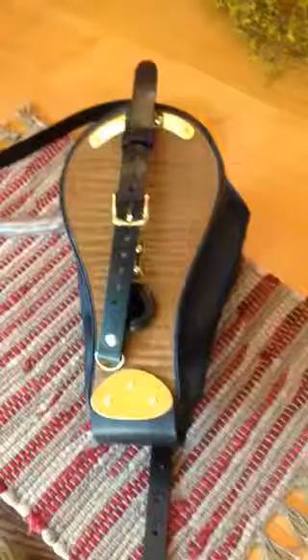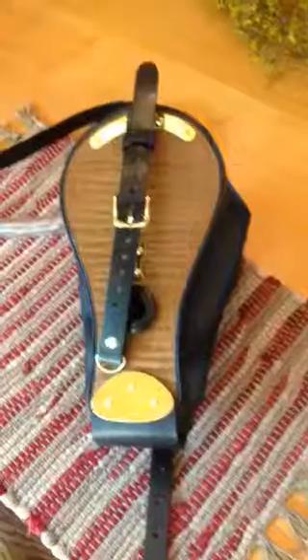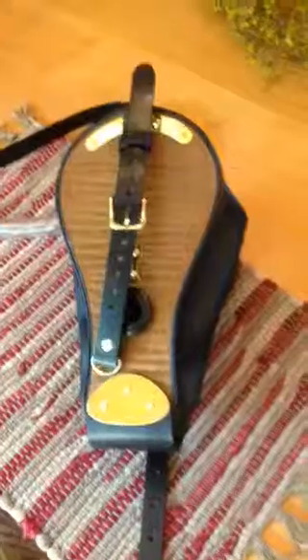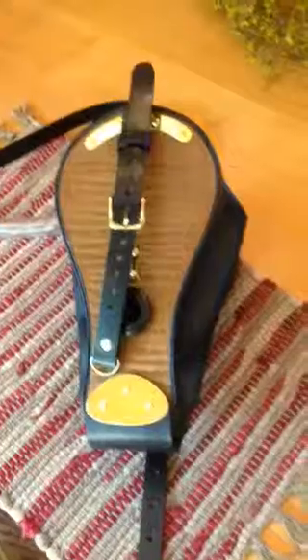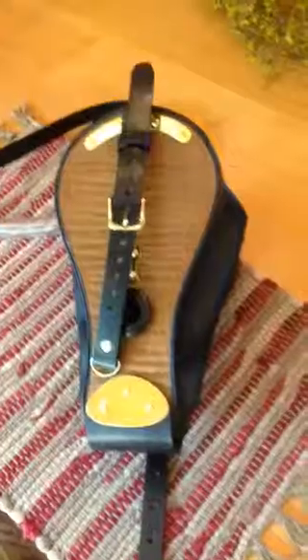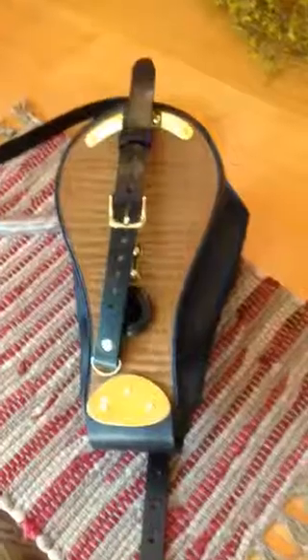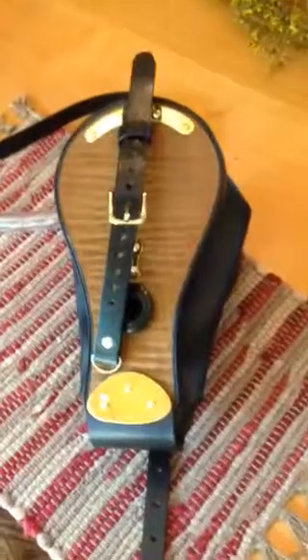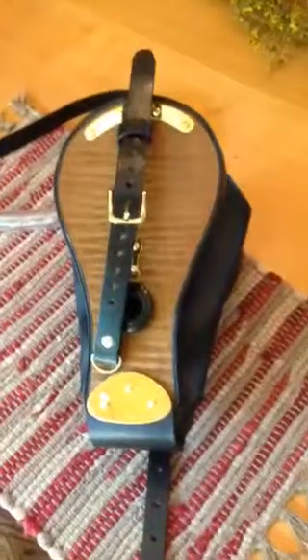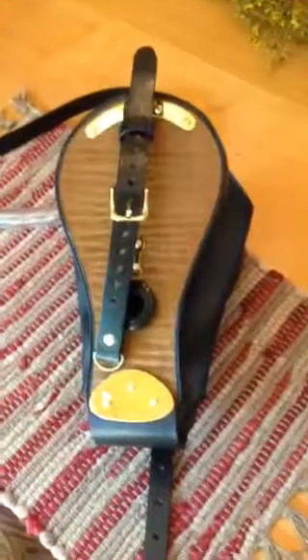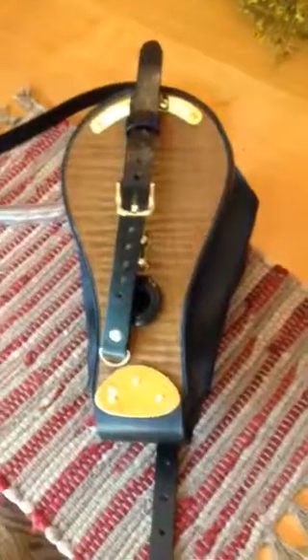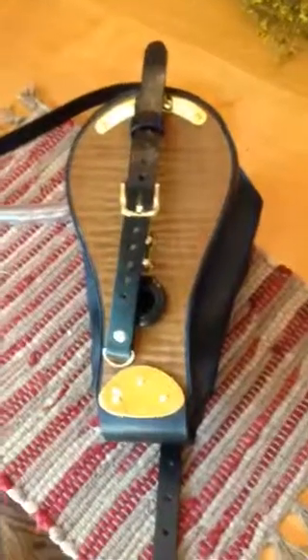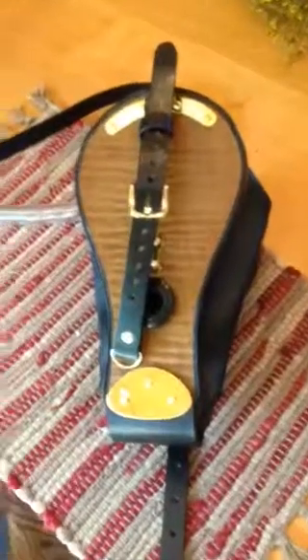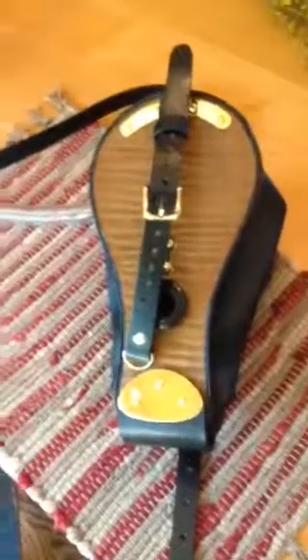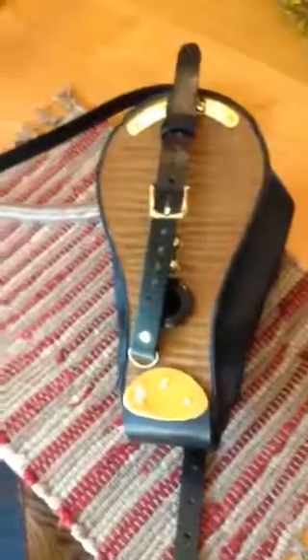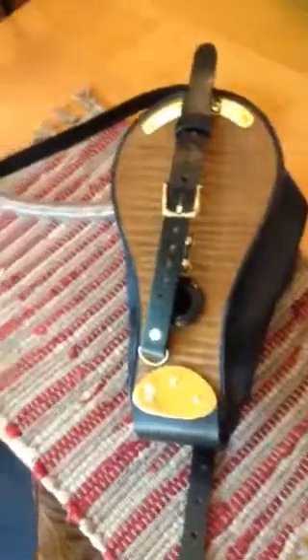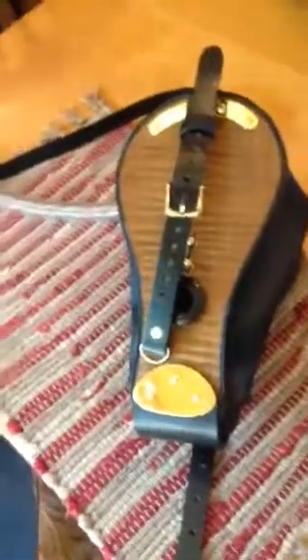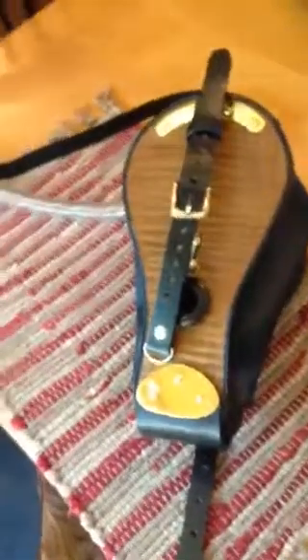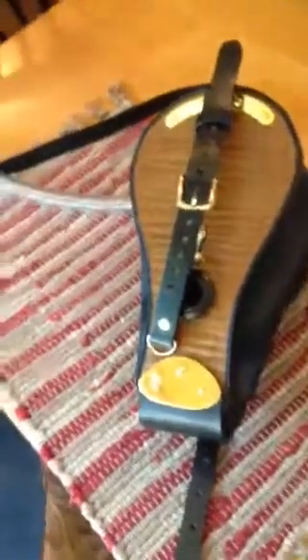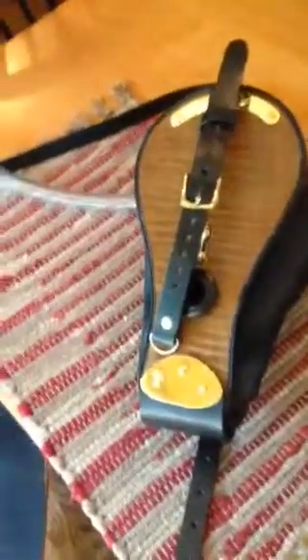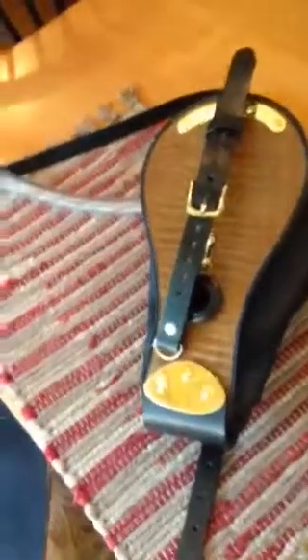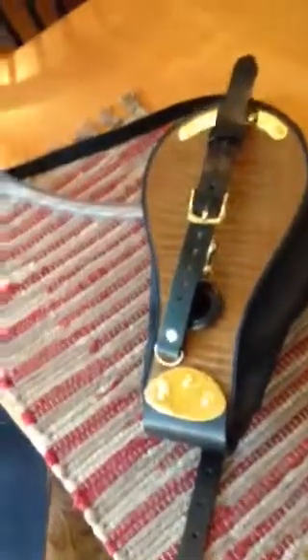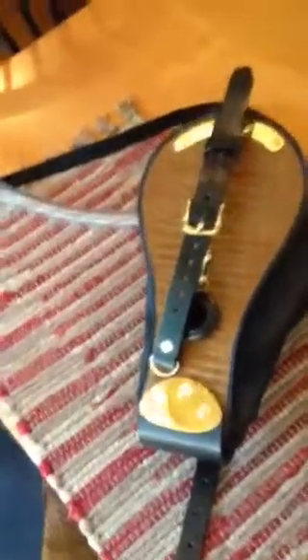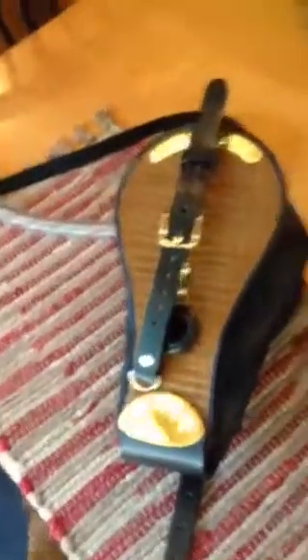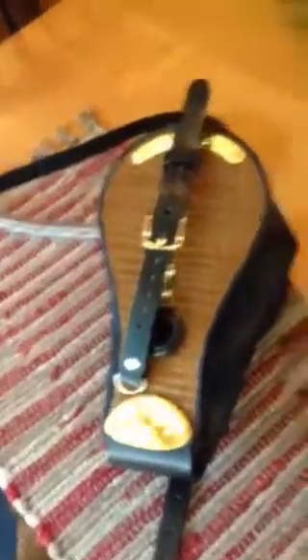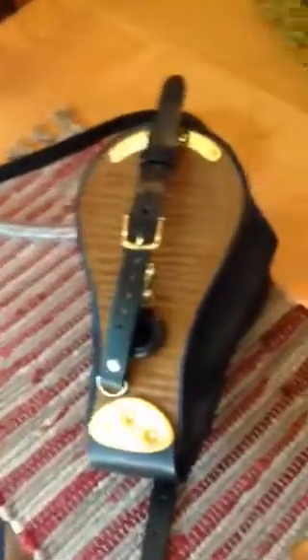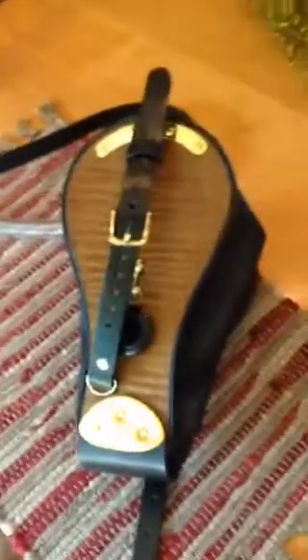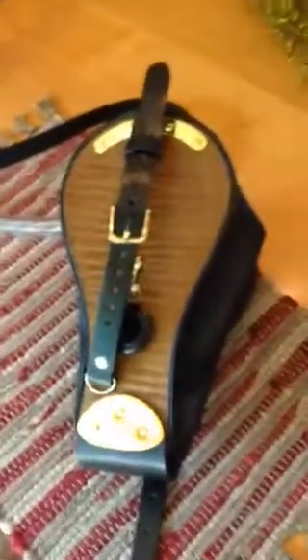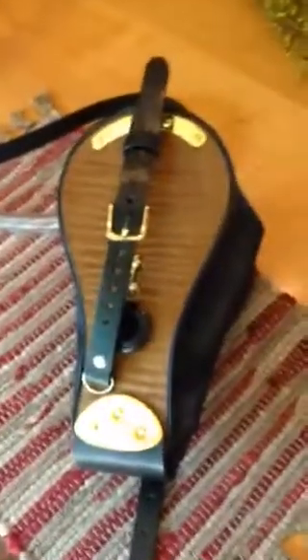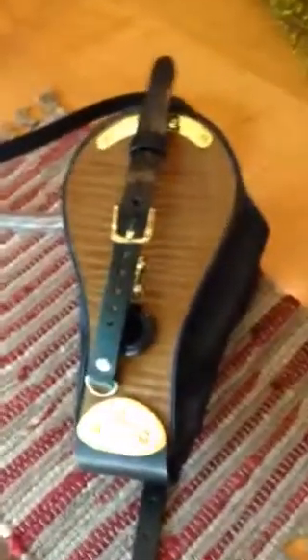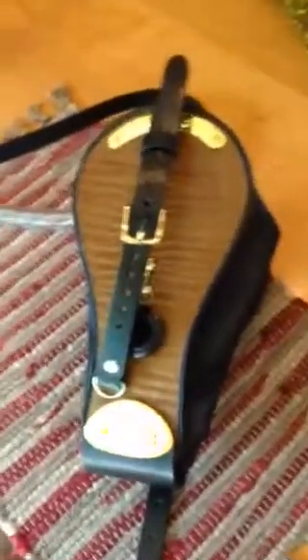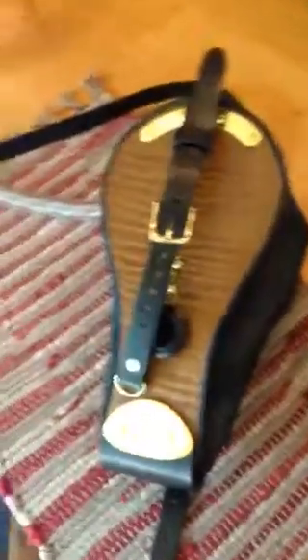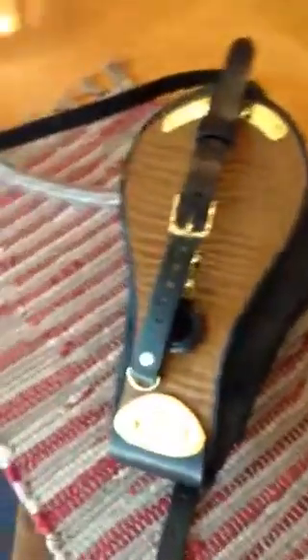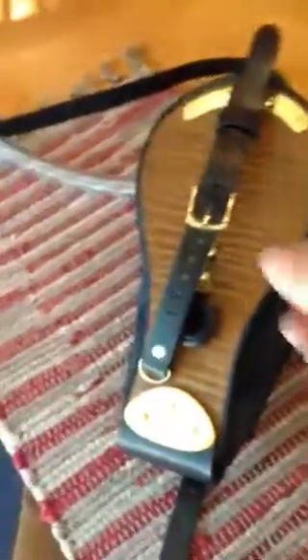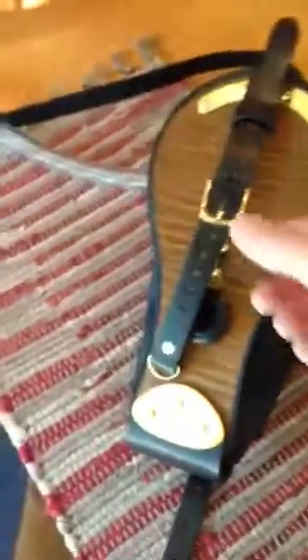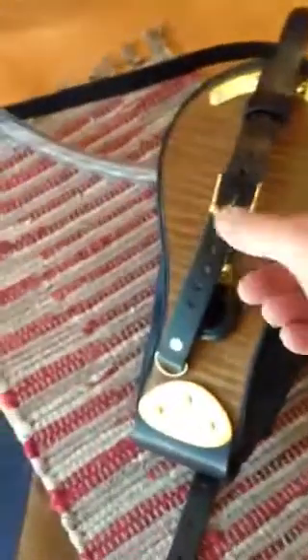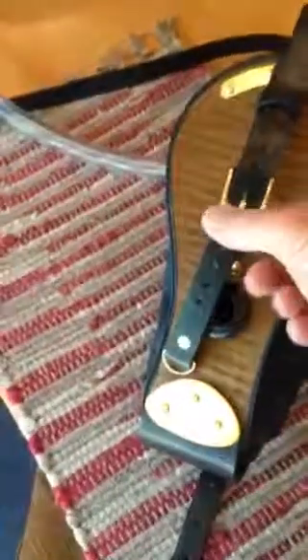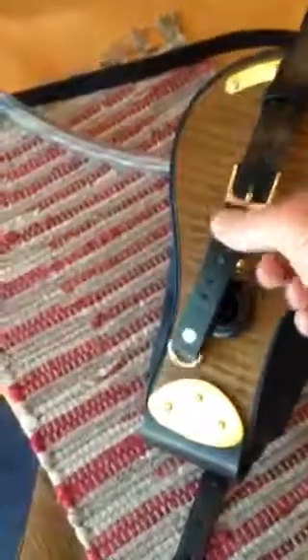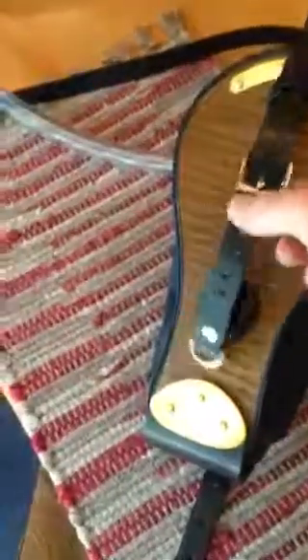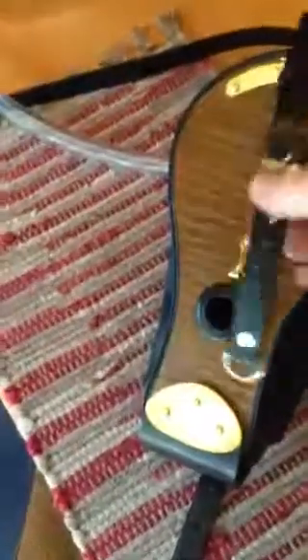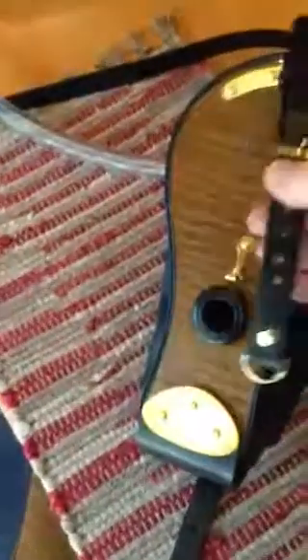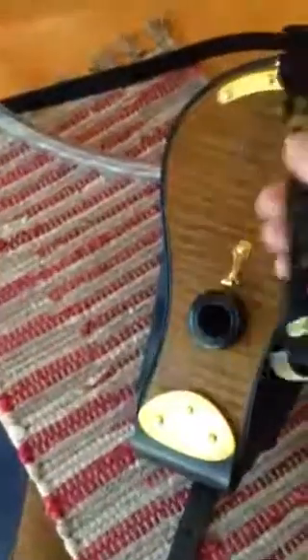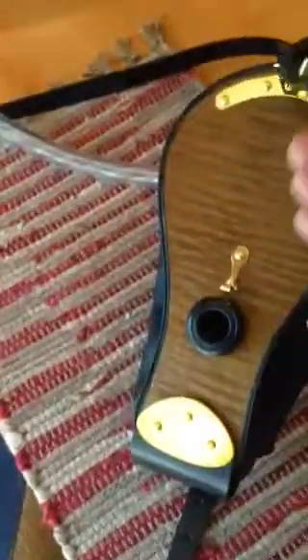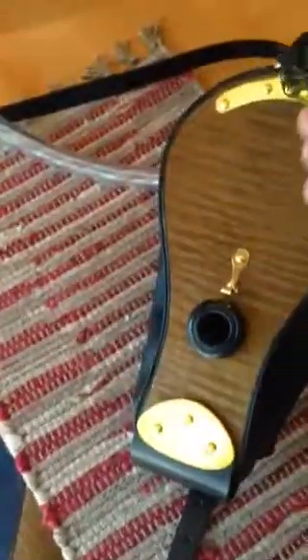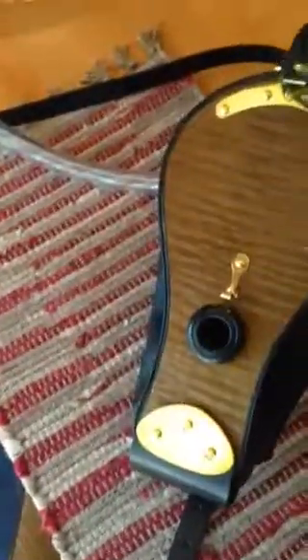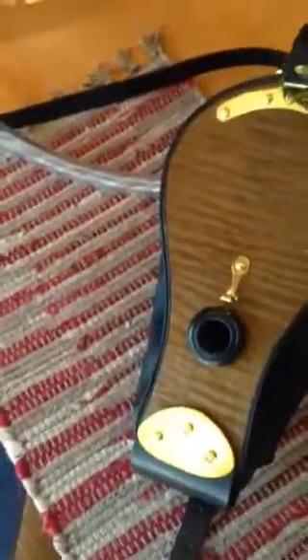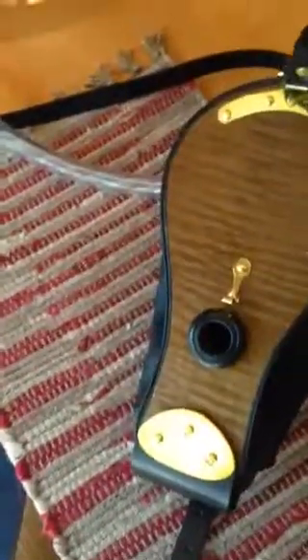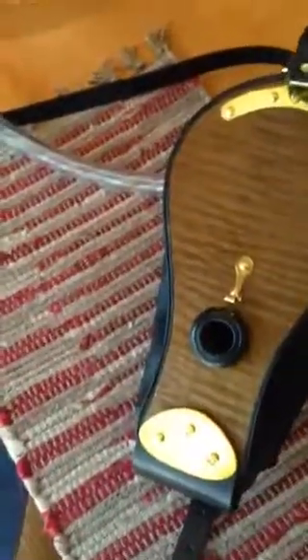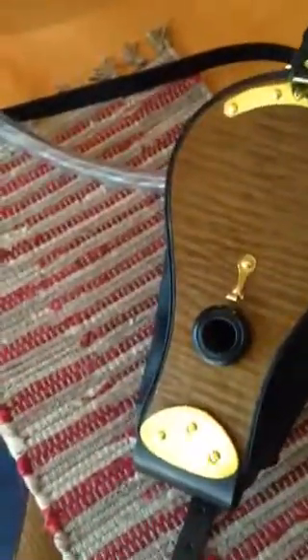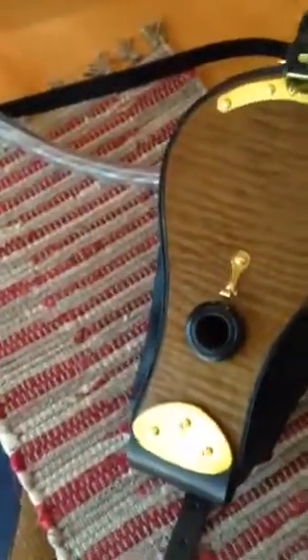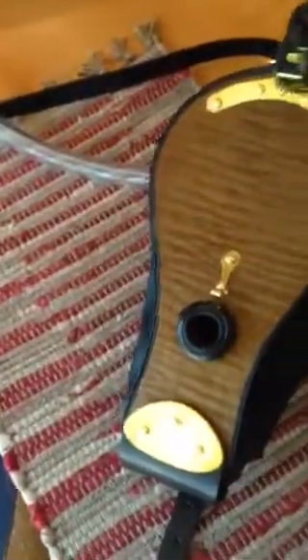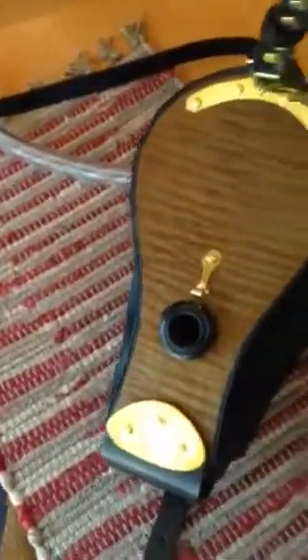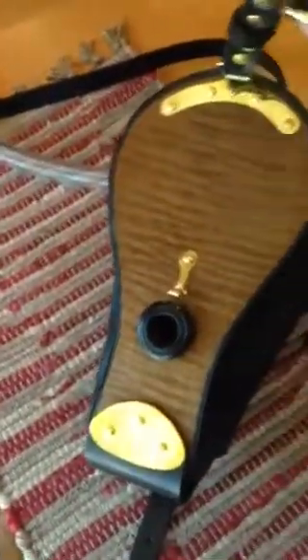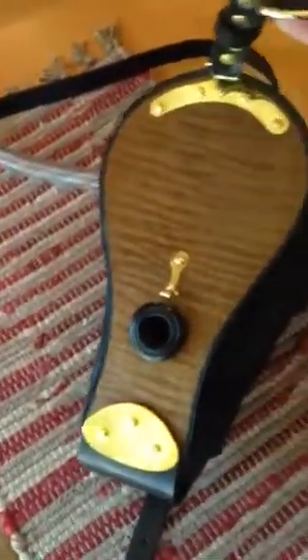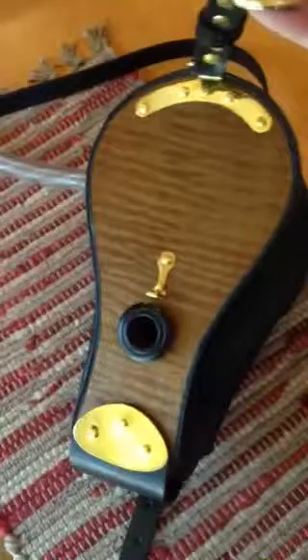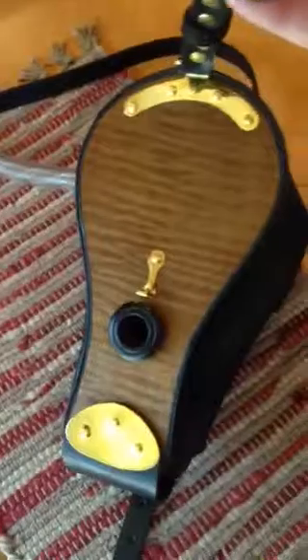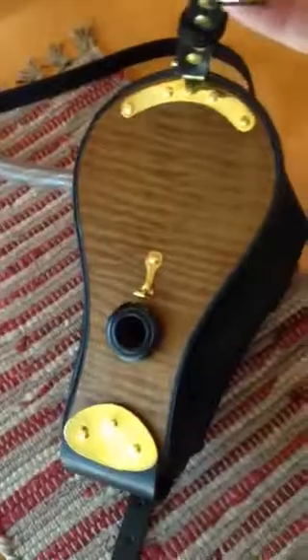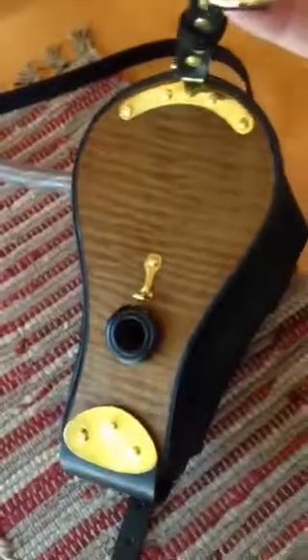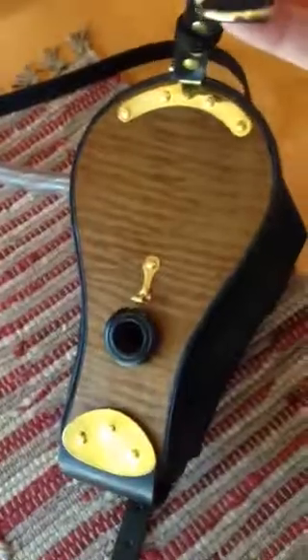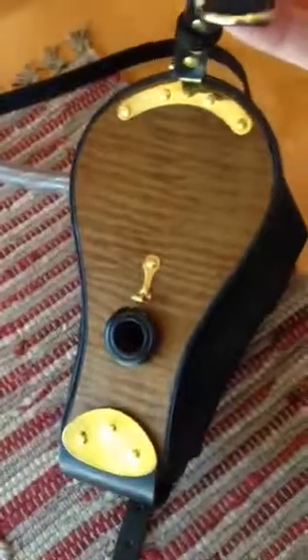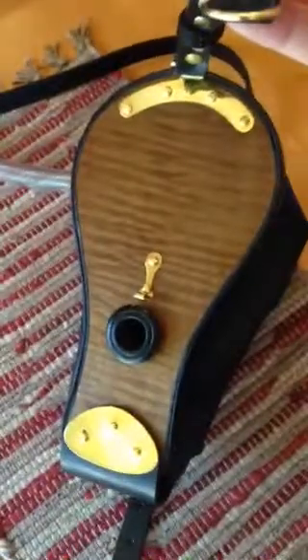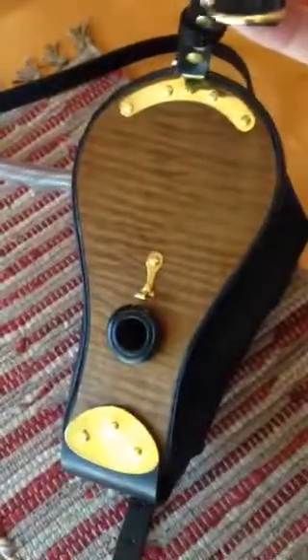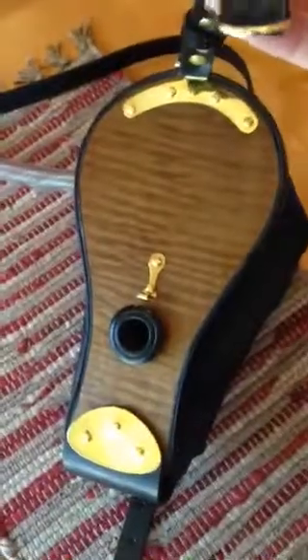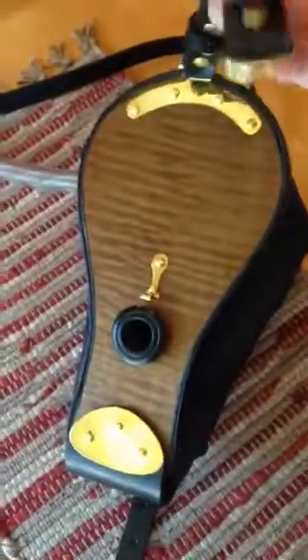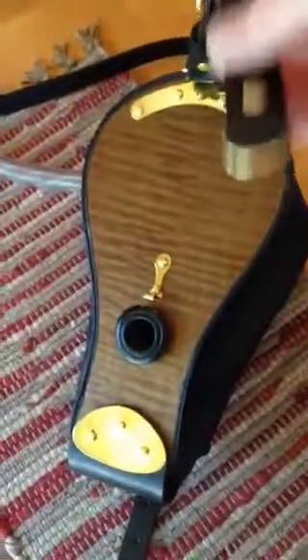Hi Ian, it's Jim here. Here are the bellows that I had — I told you about — and they're ready to go.